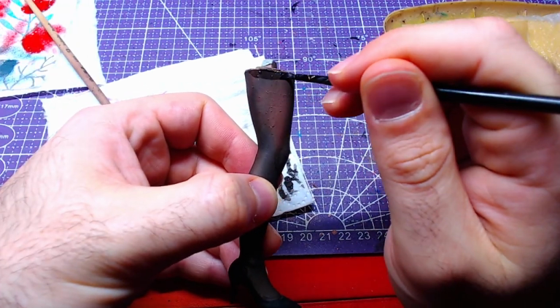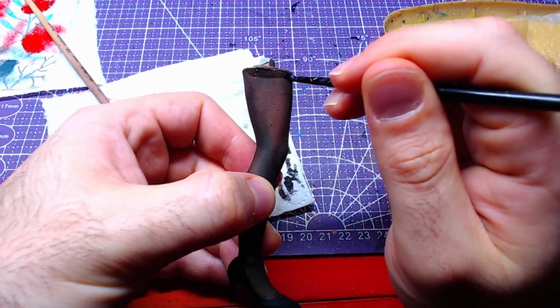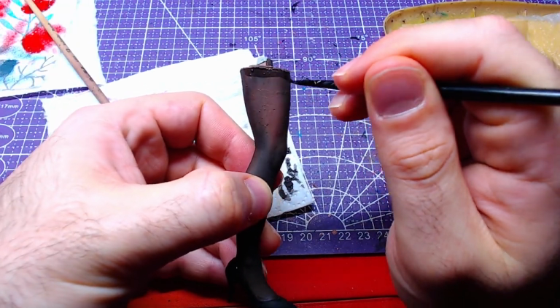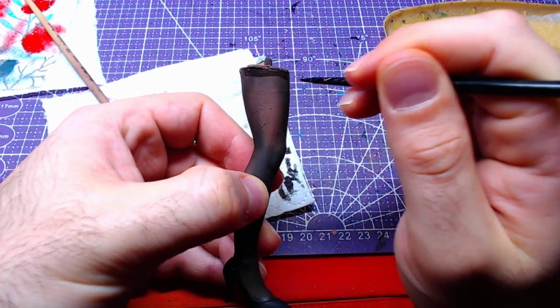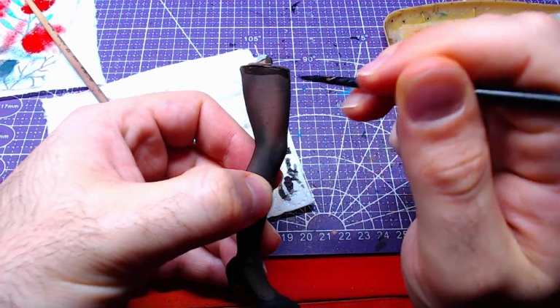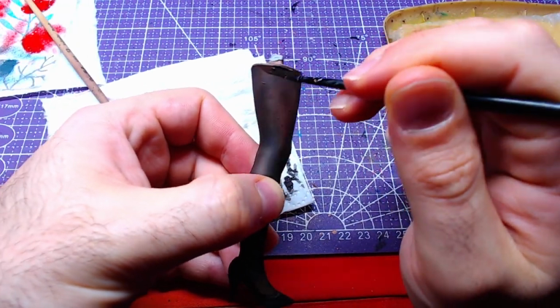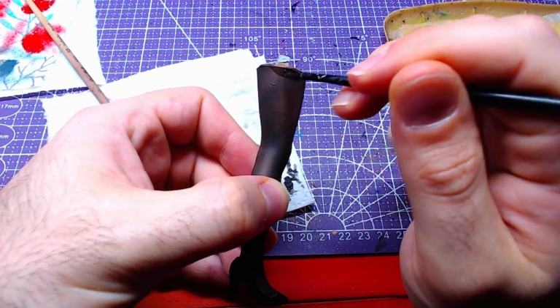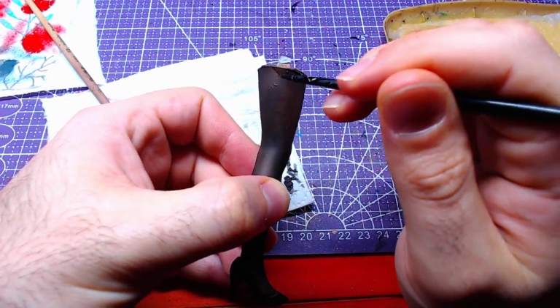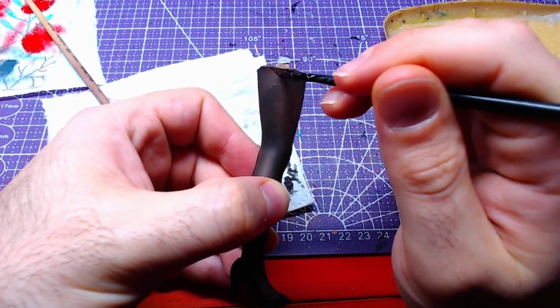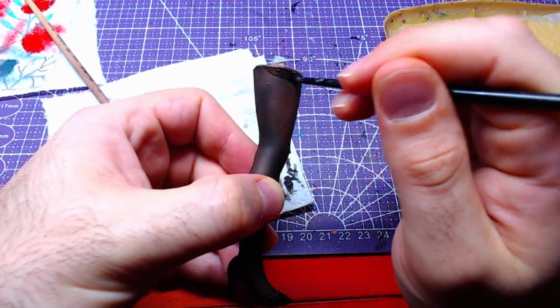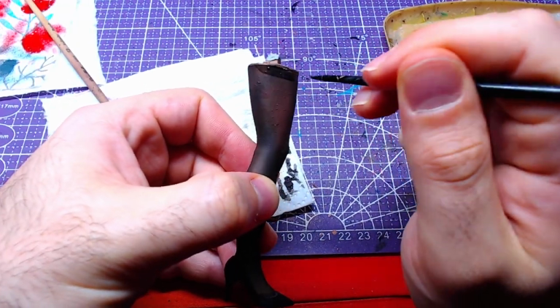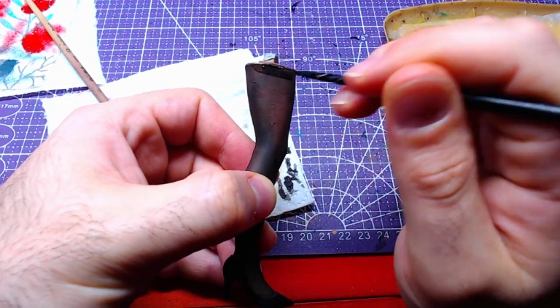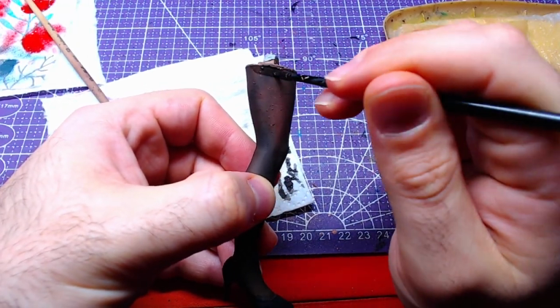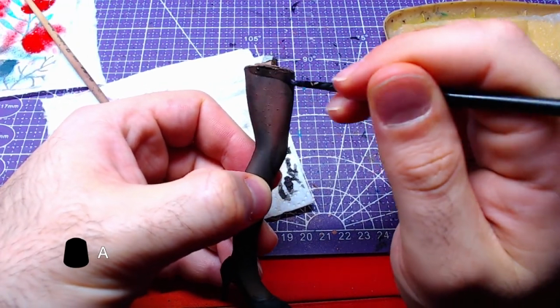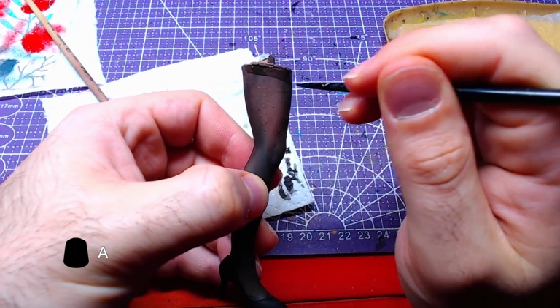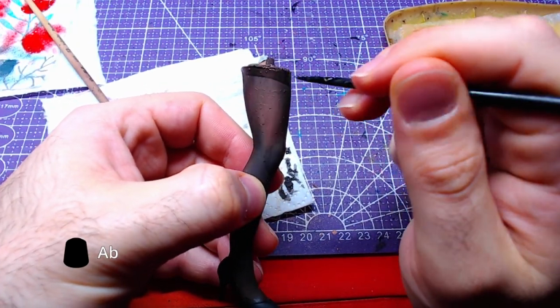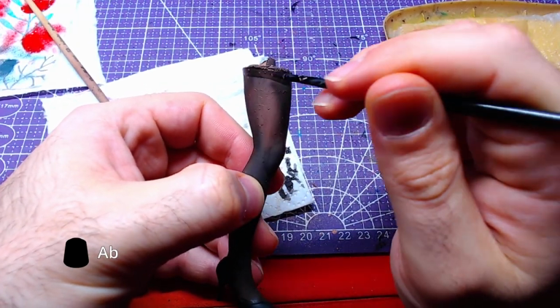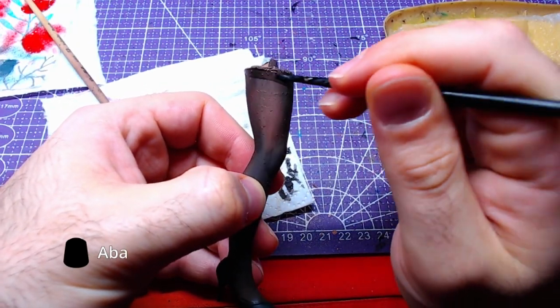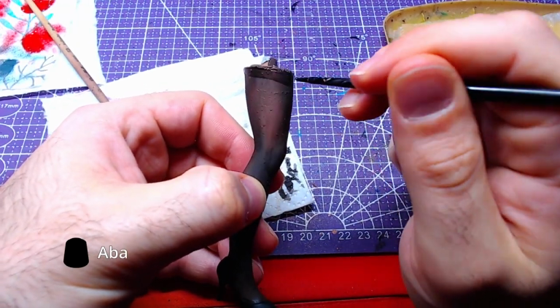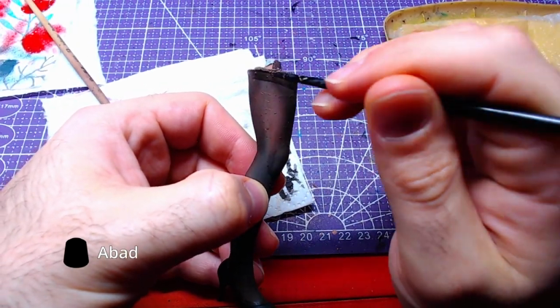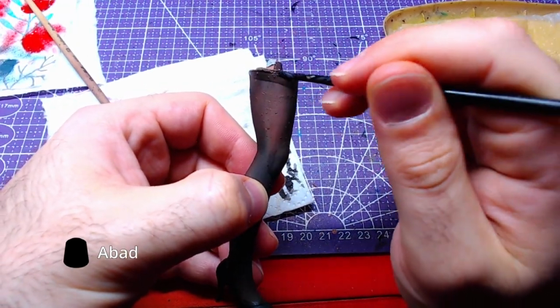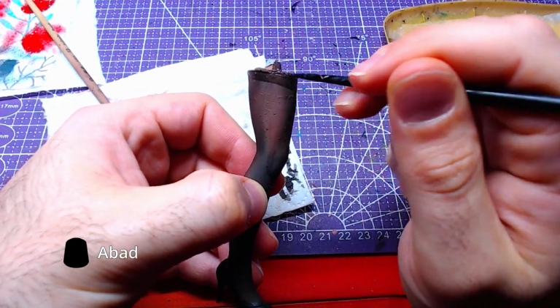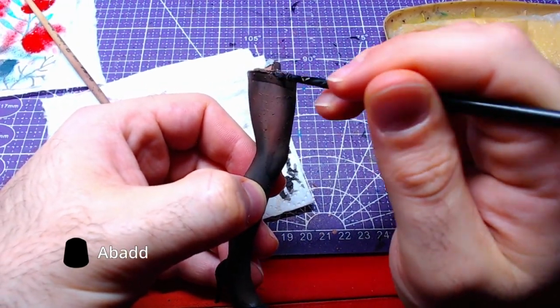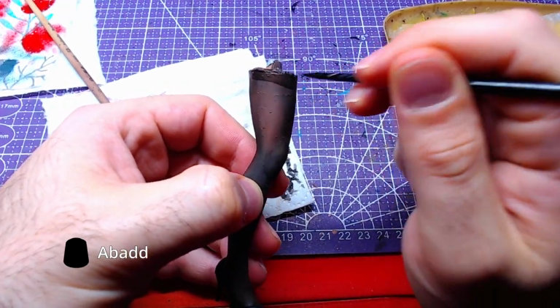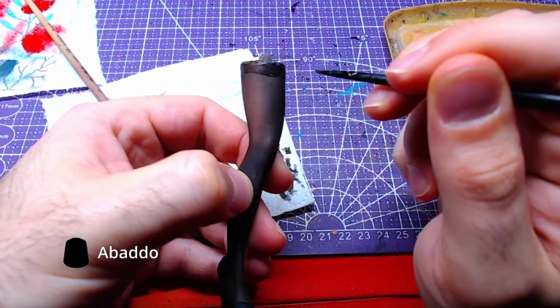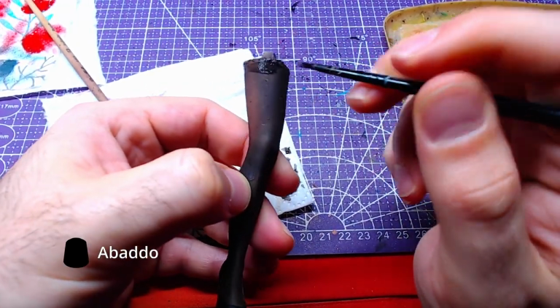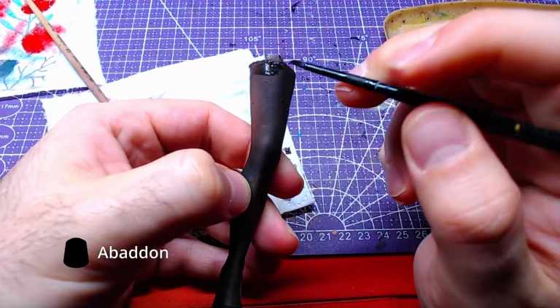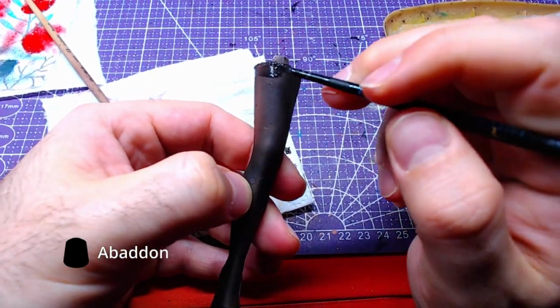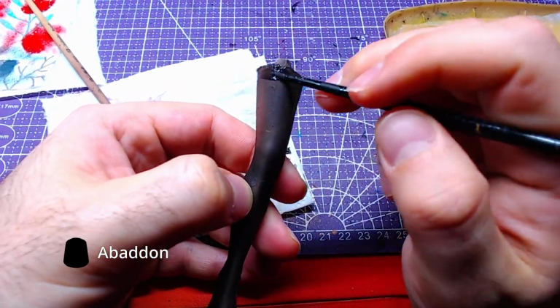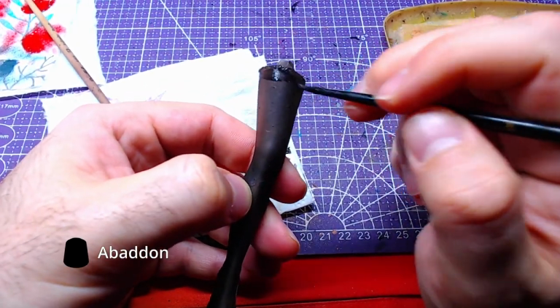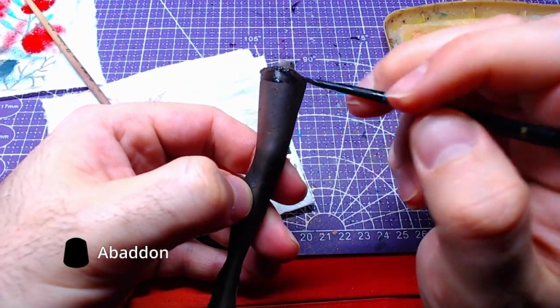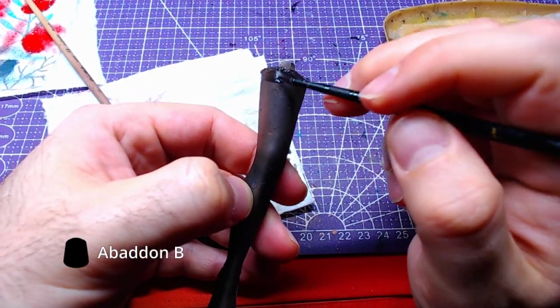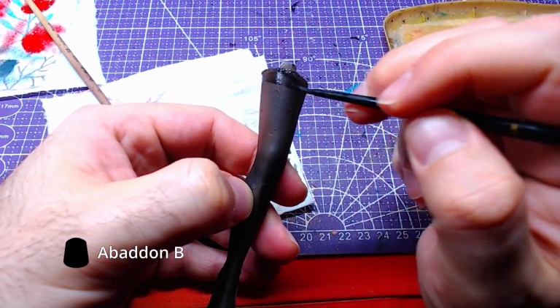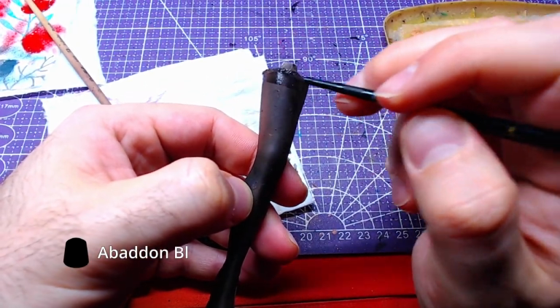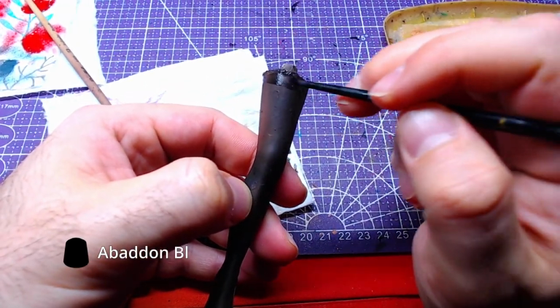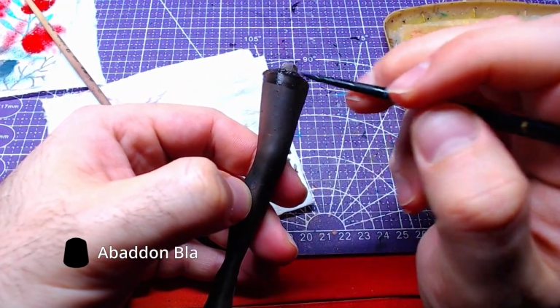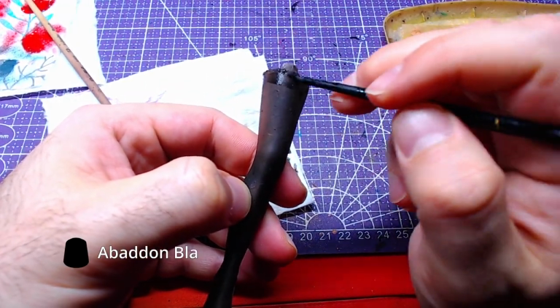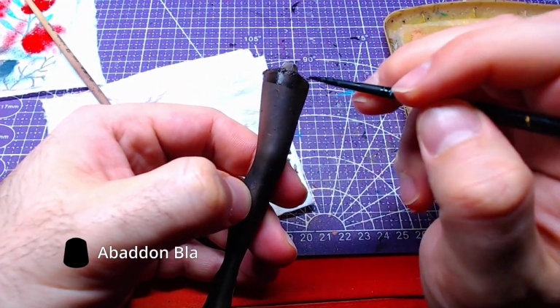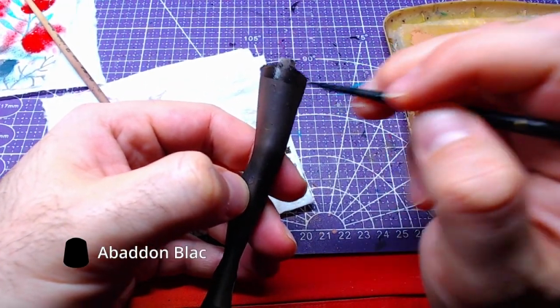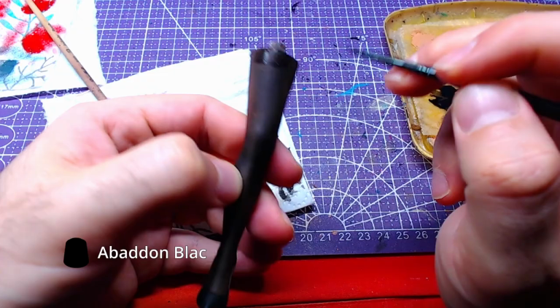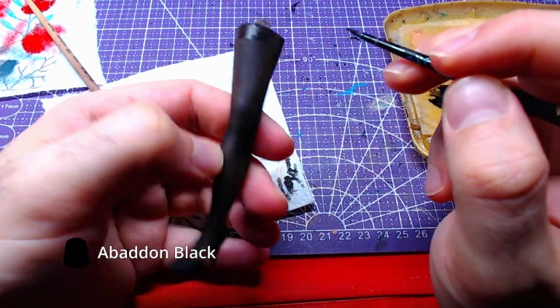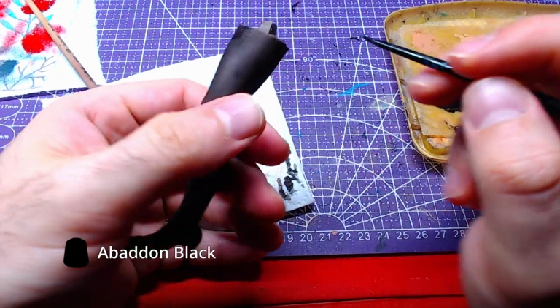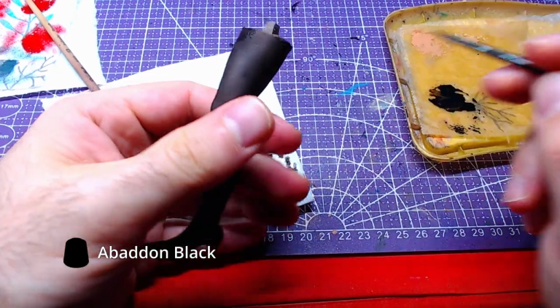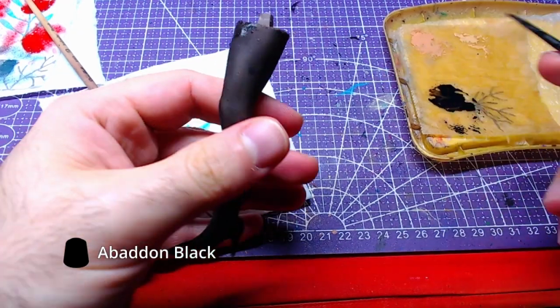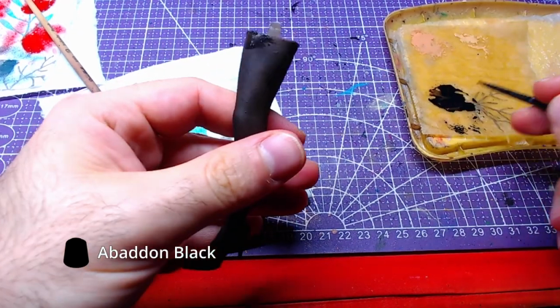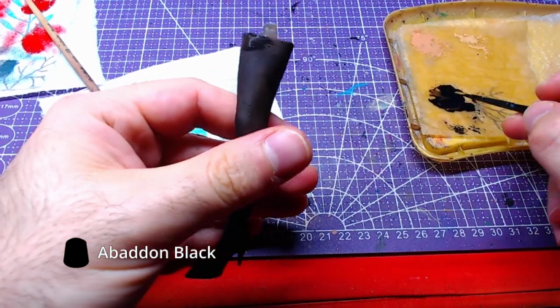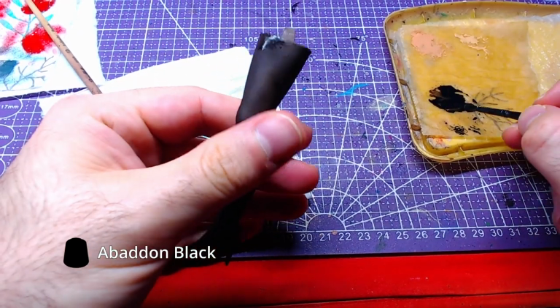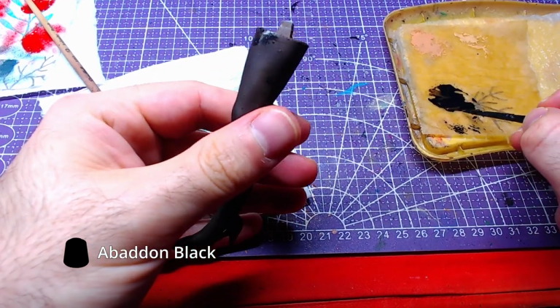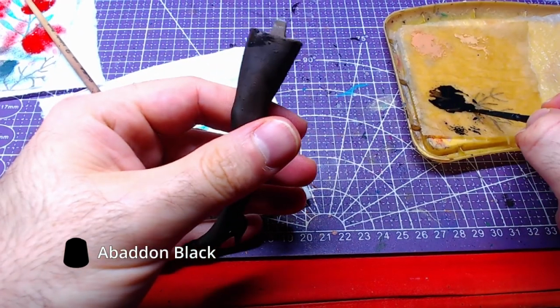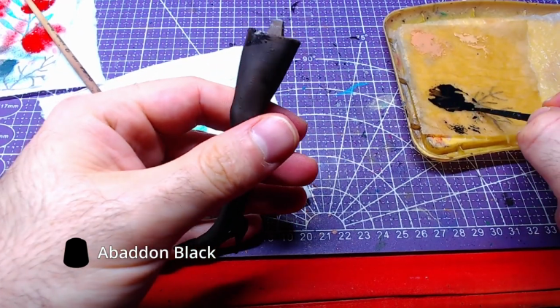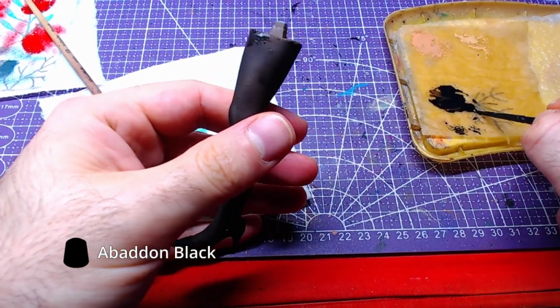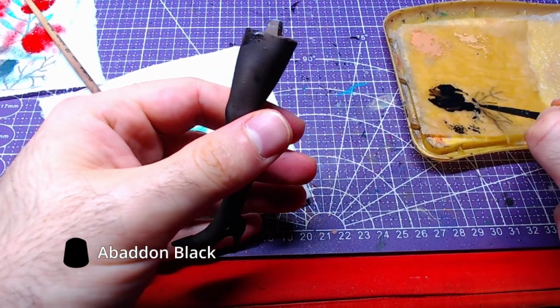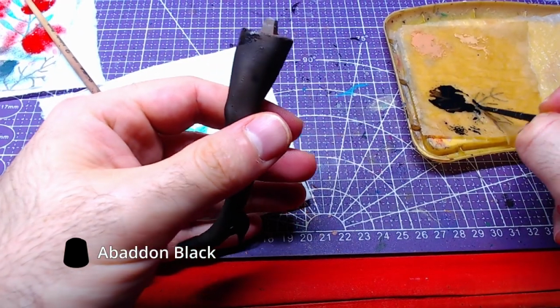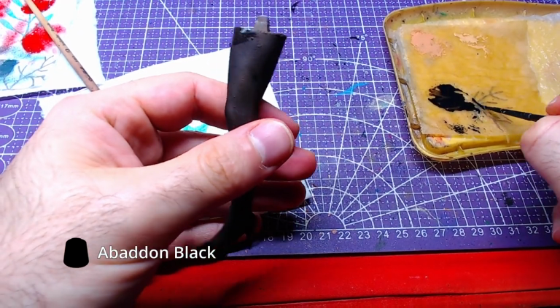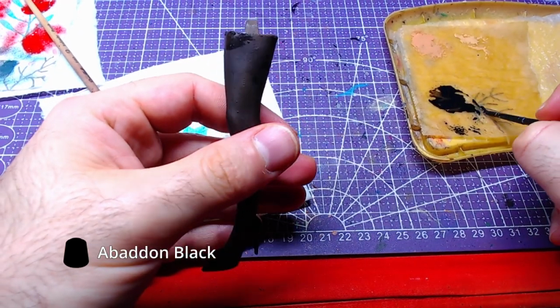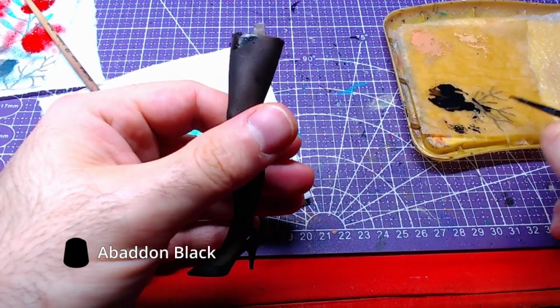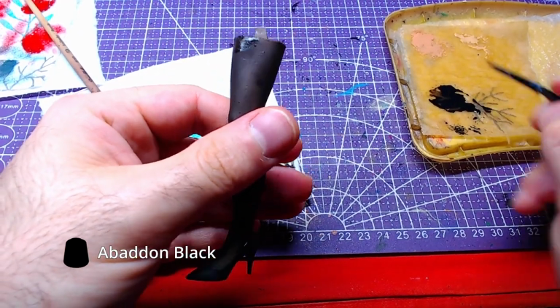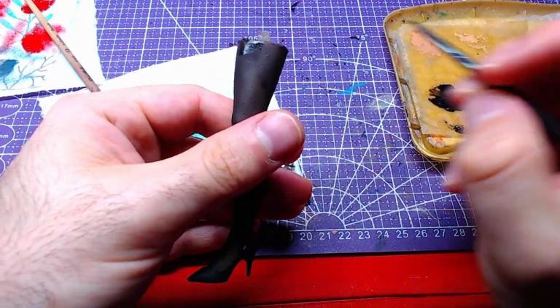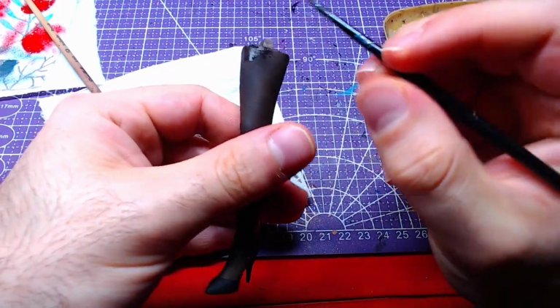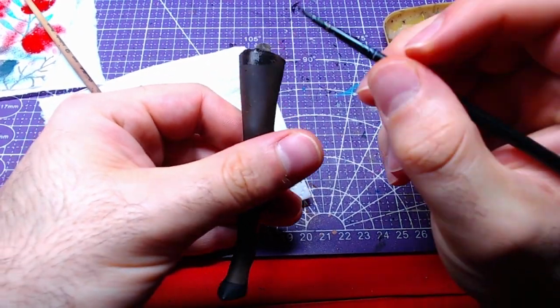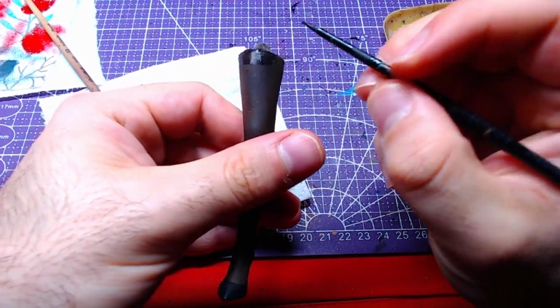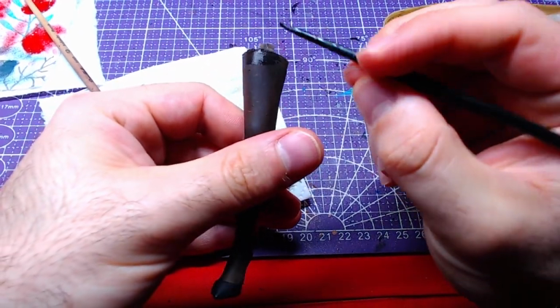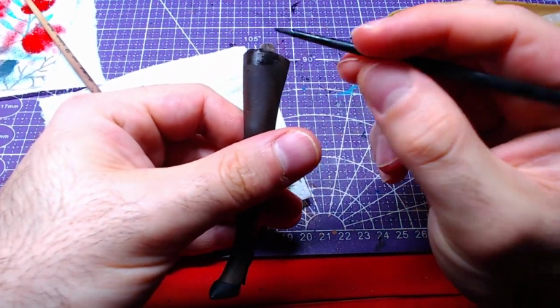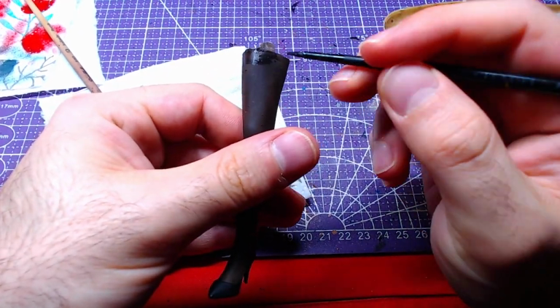Making a glaze of Abaddon Black, we will paint the upper part of the stockings in order to match the color of the main body.